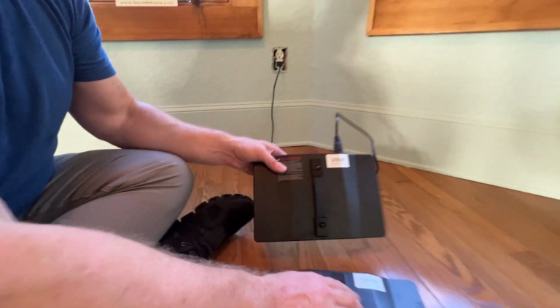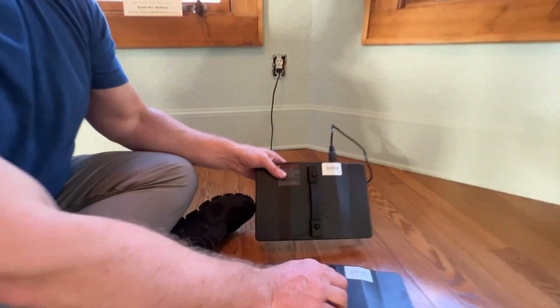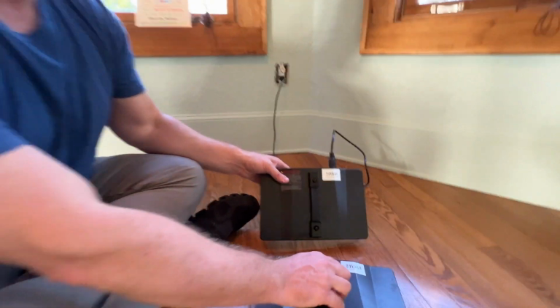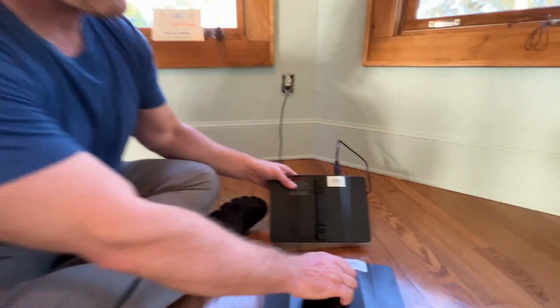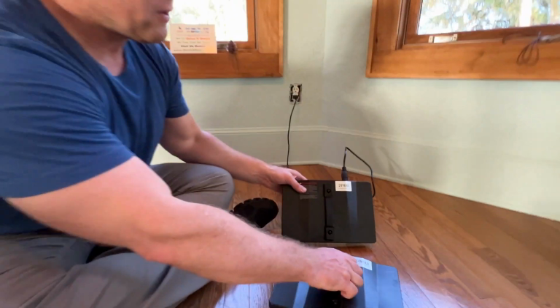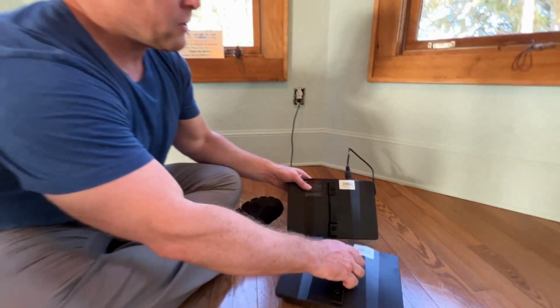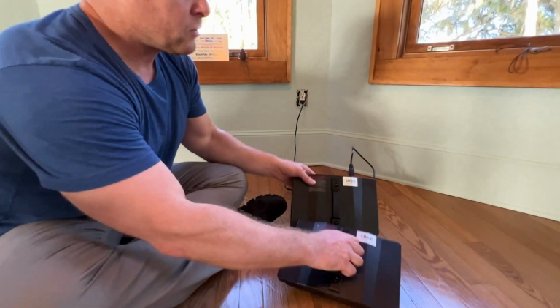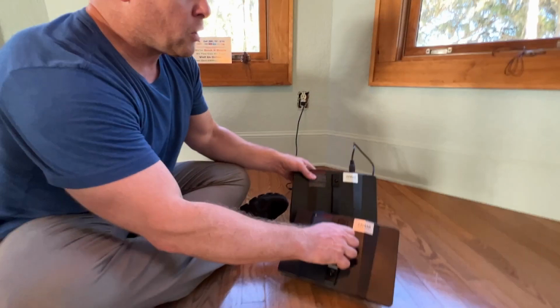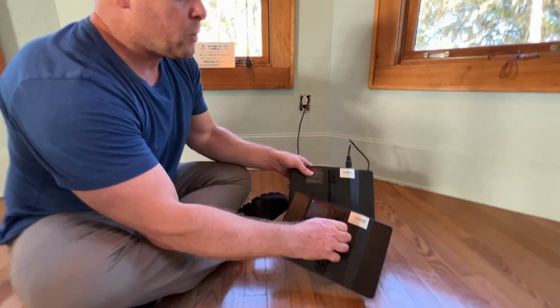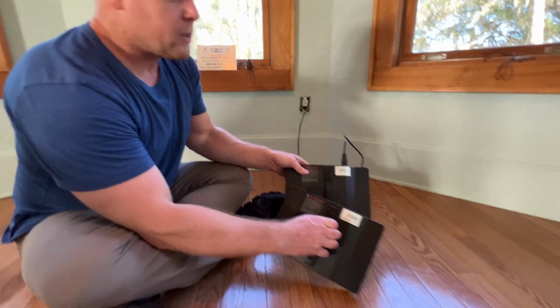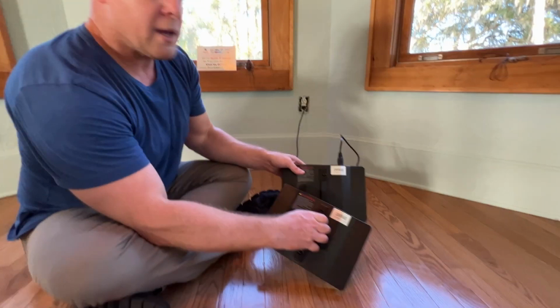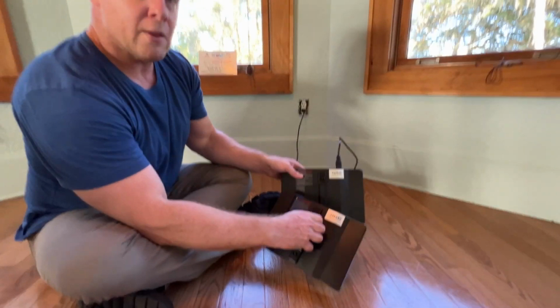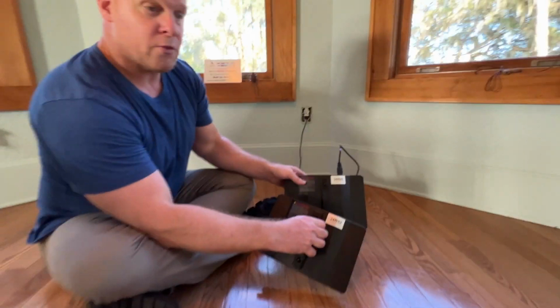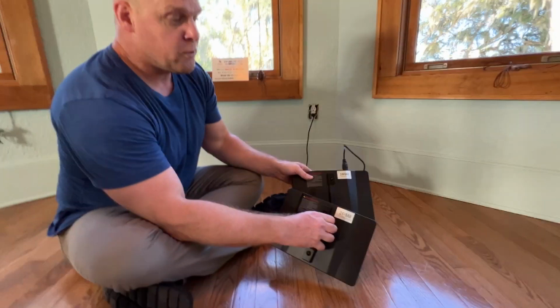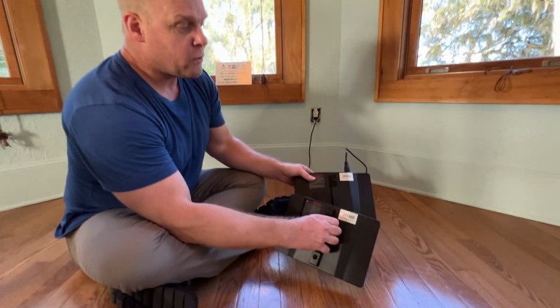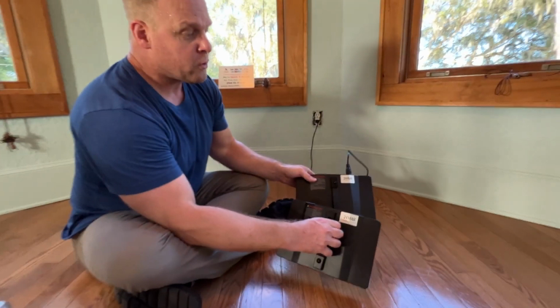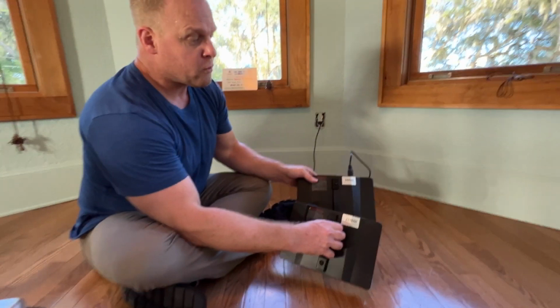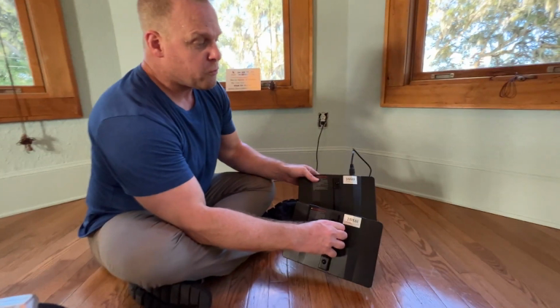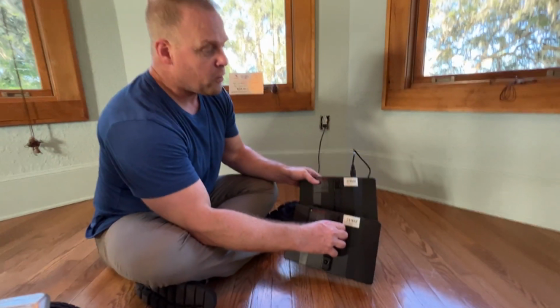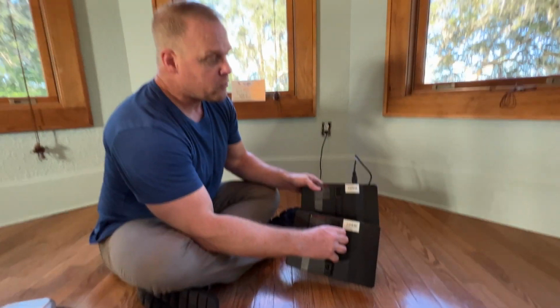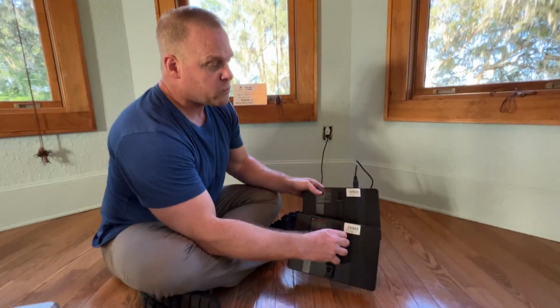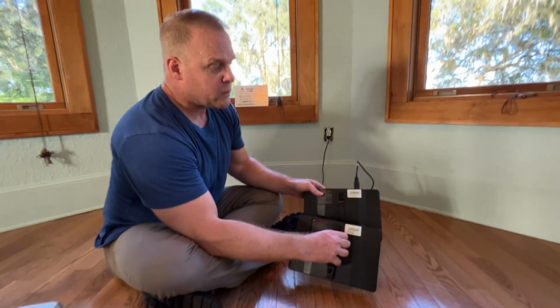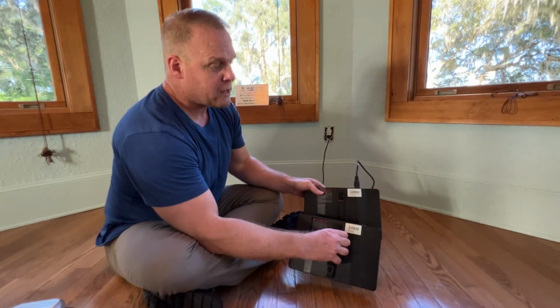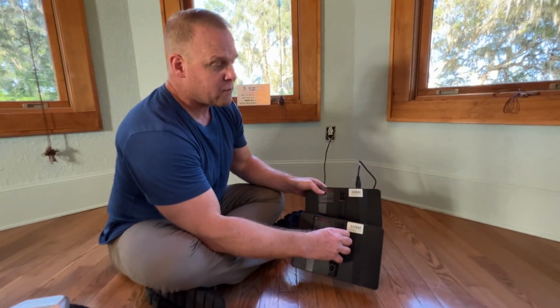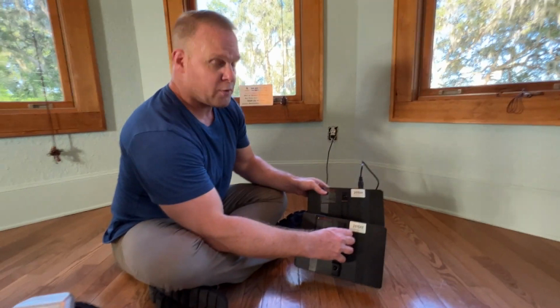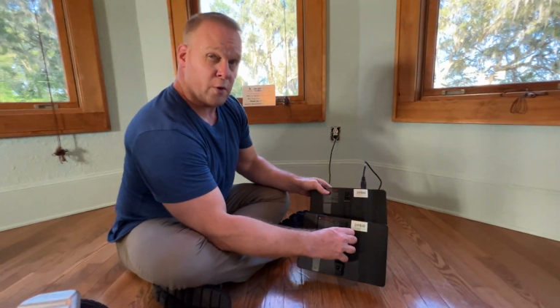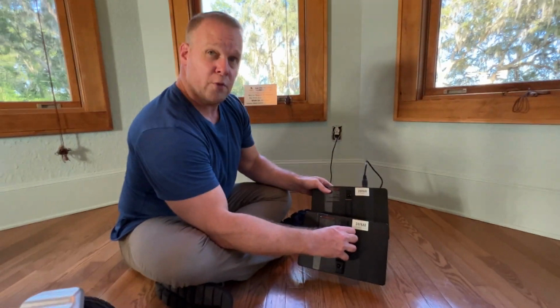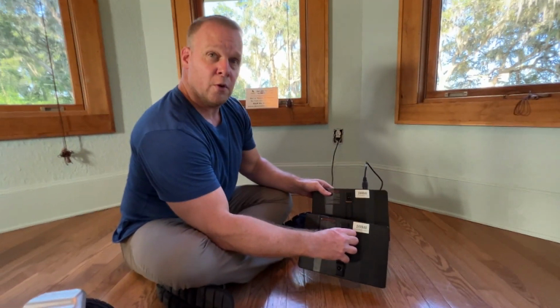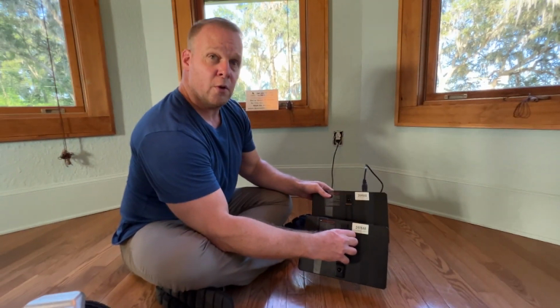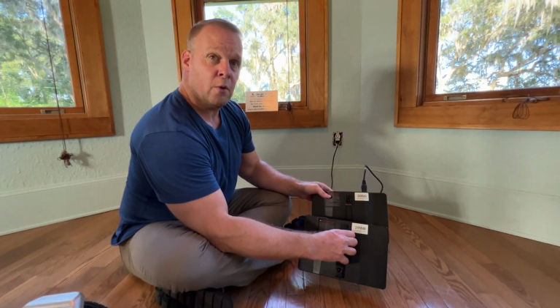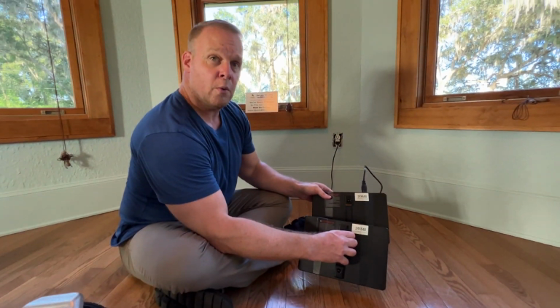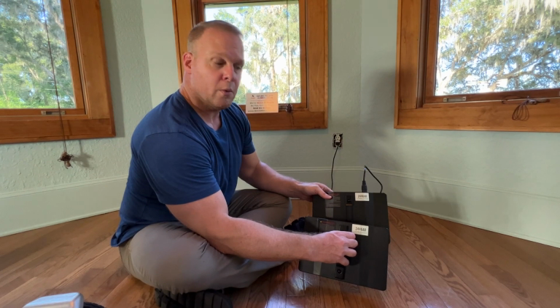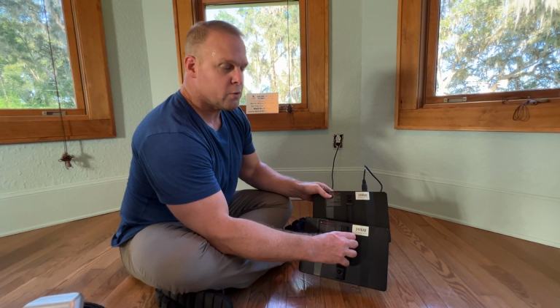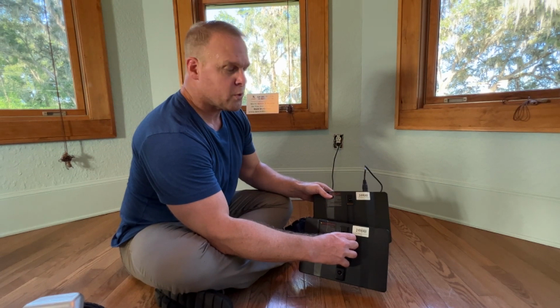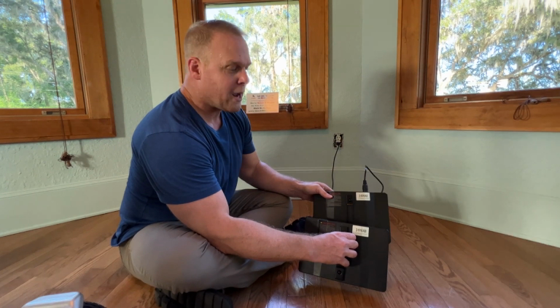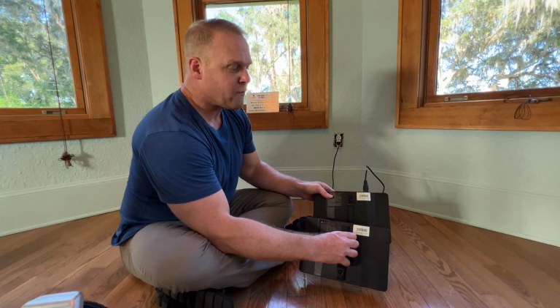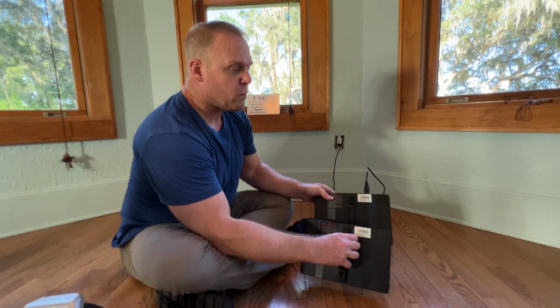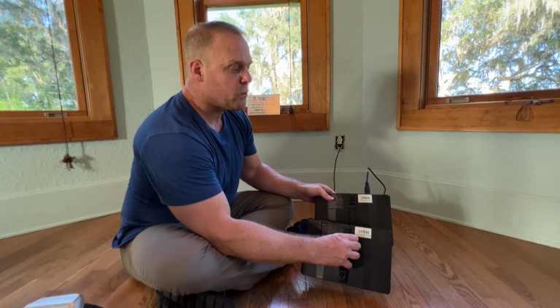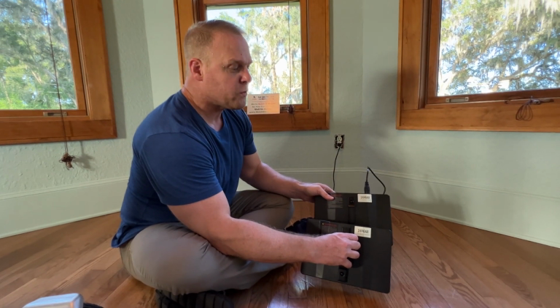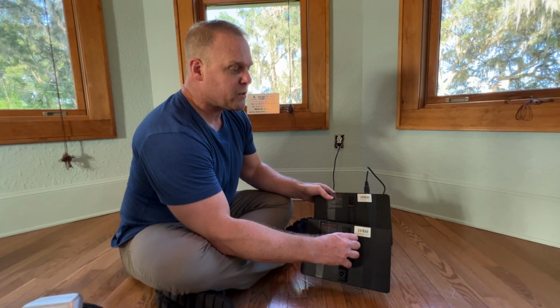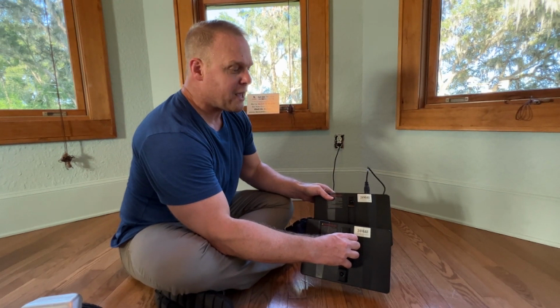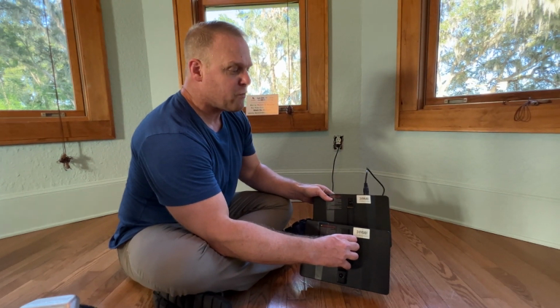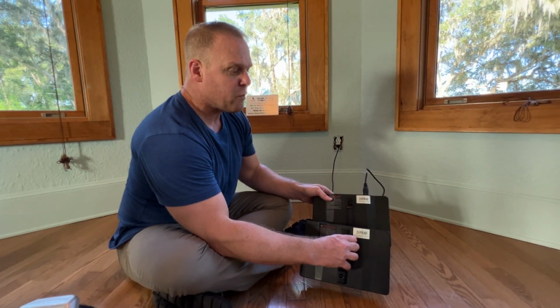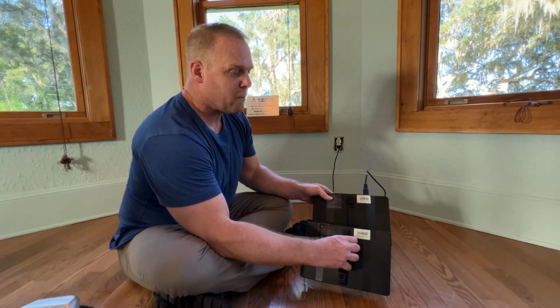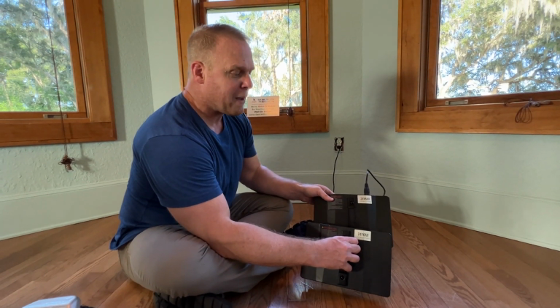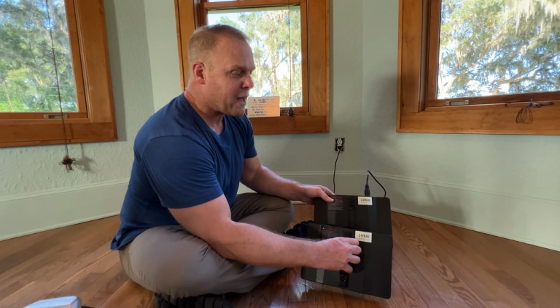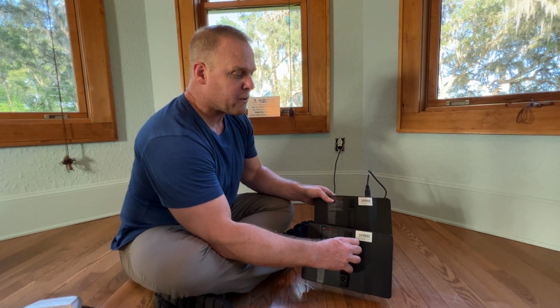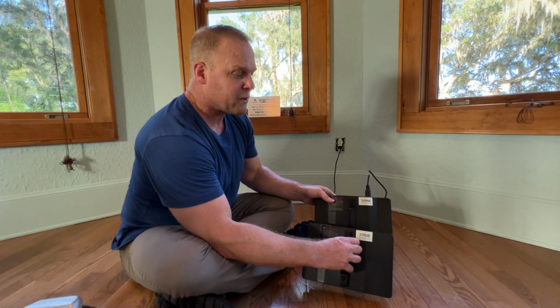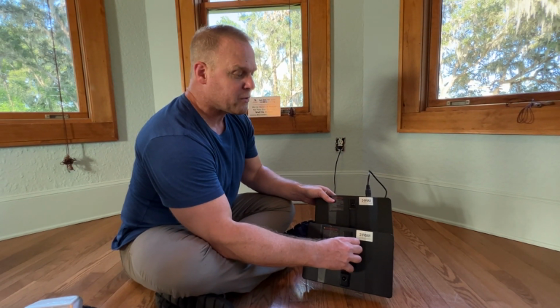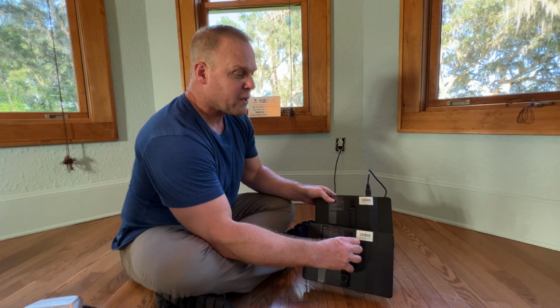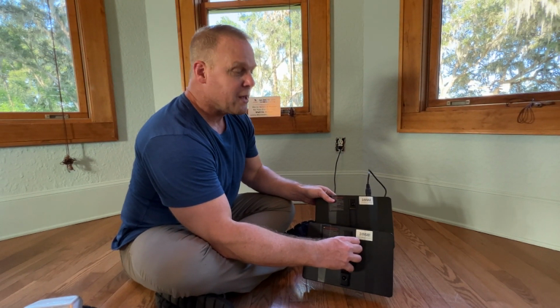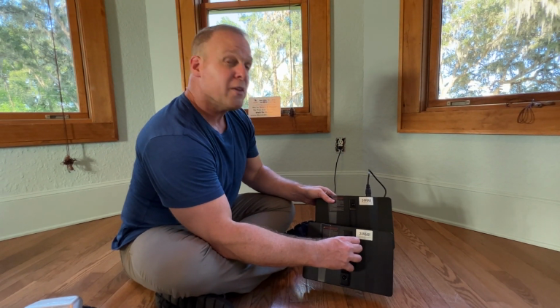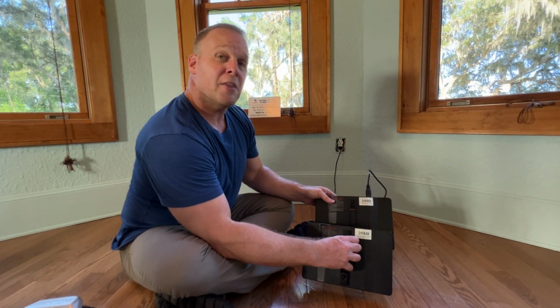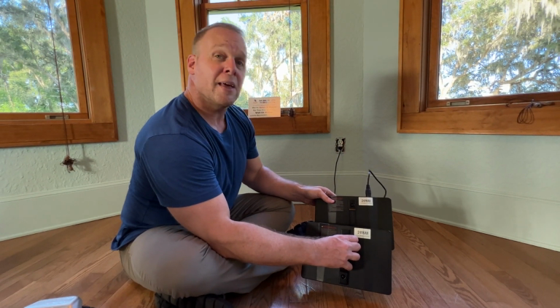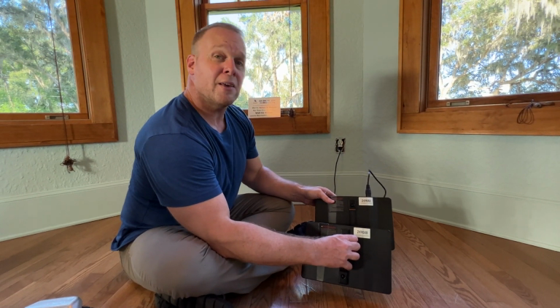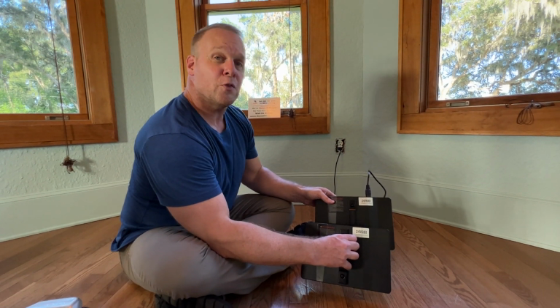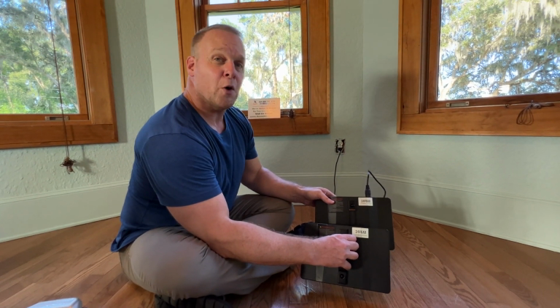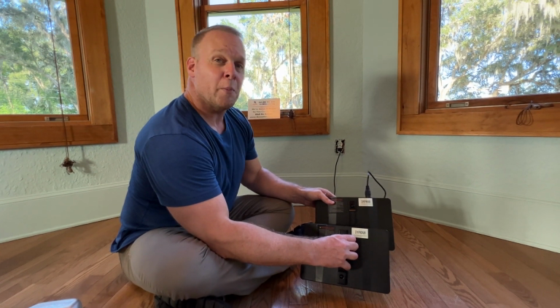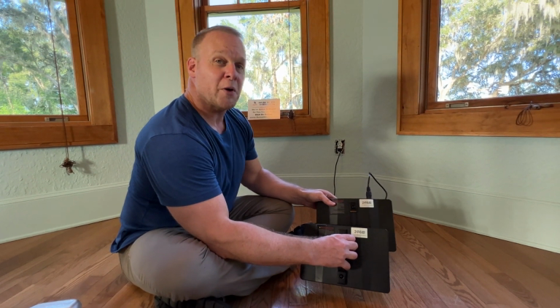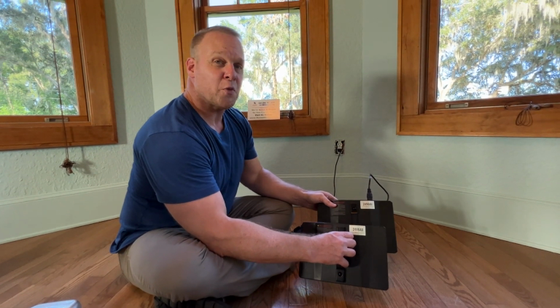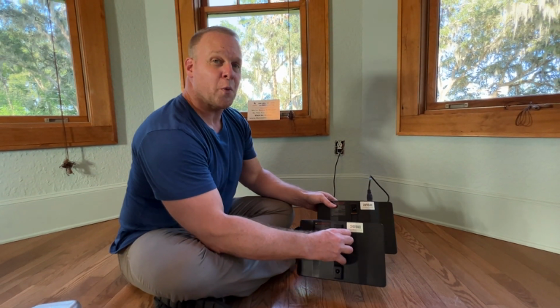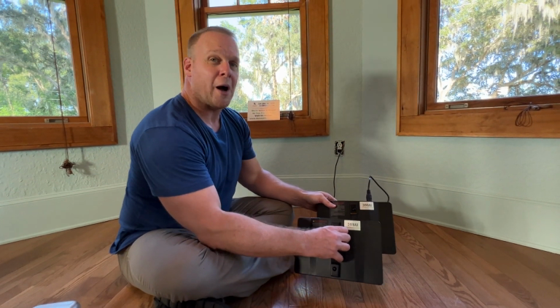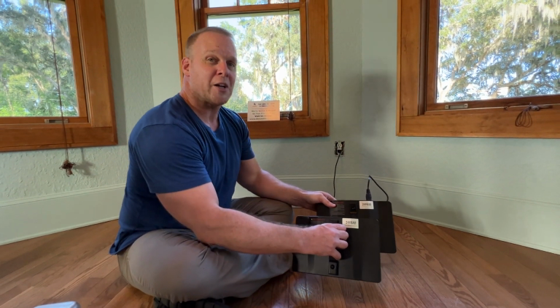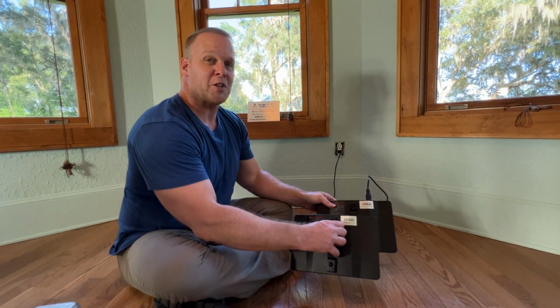Don't get snookered folks — we give you two travel-safe batteries. Thank you so much for watching.